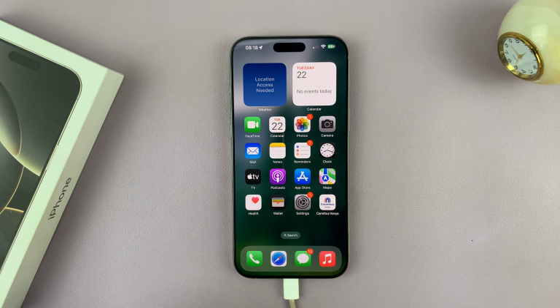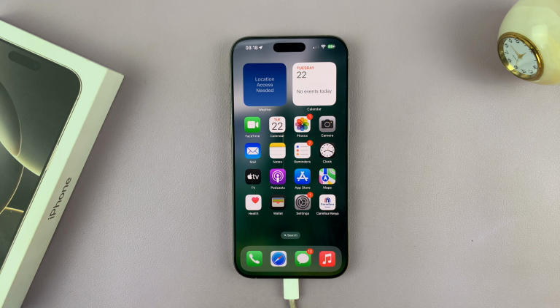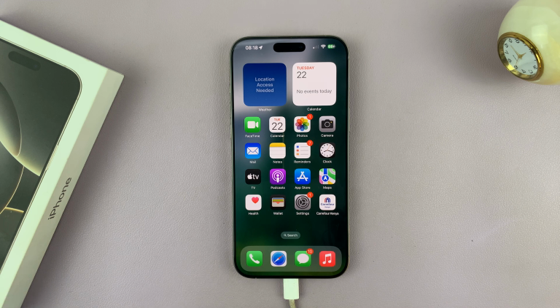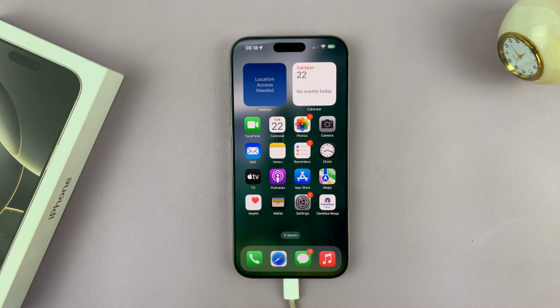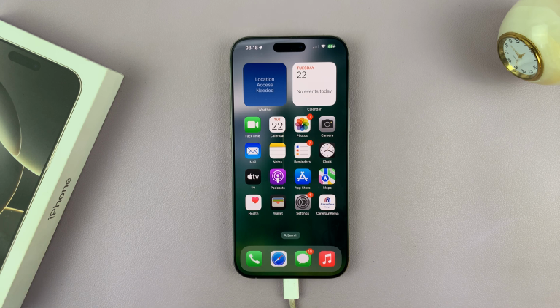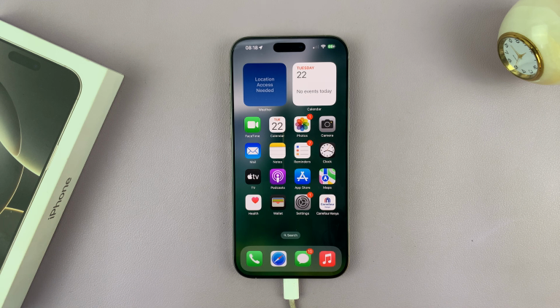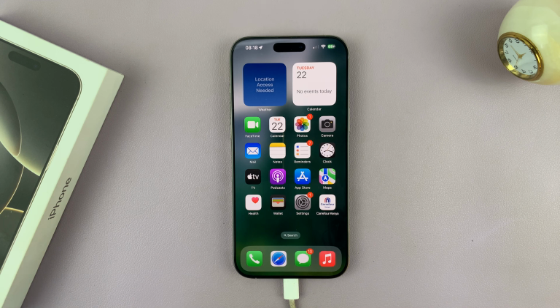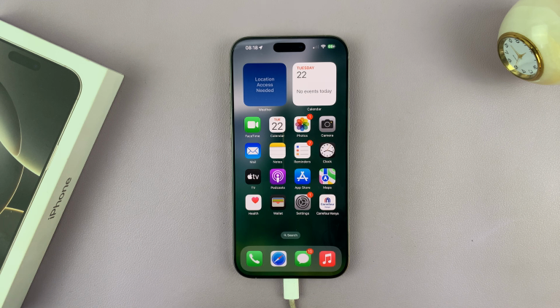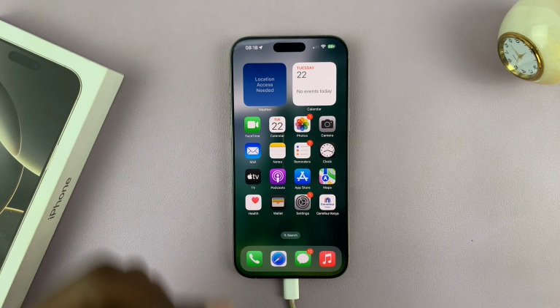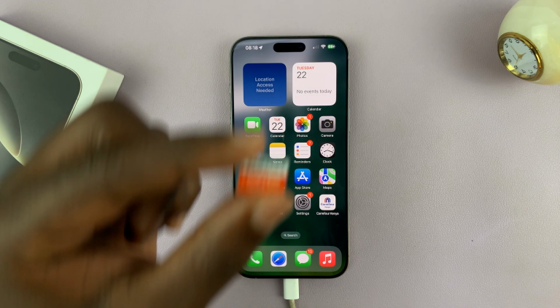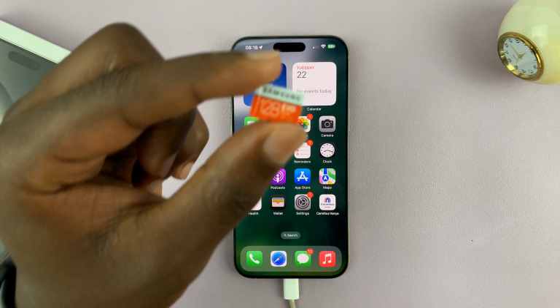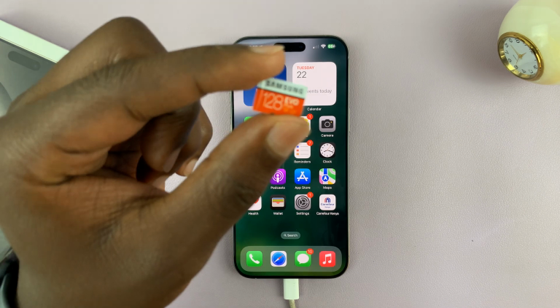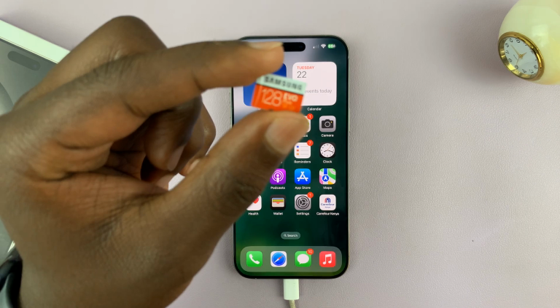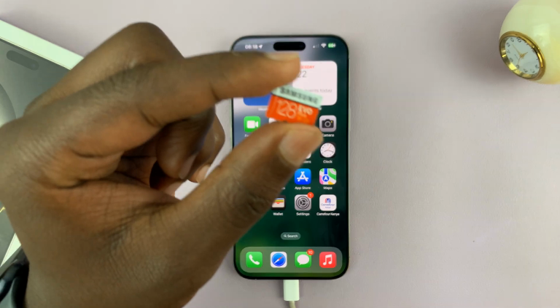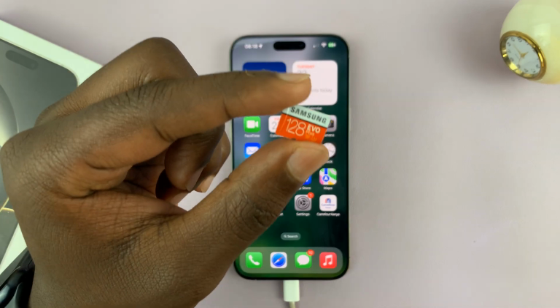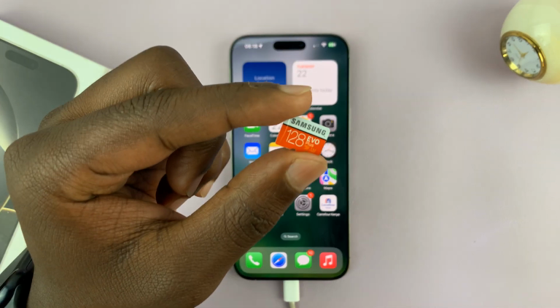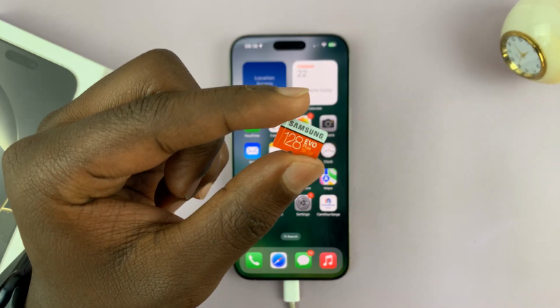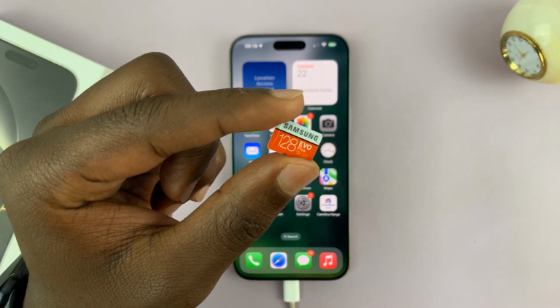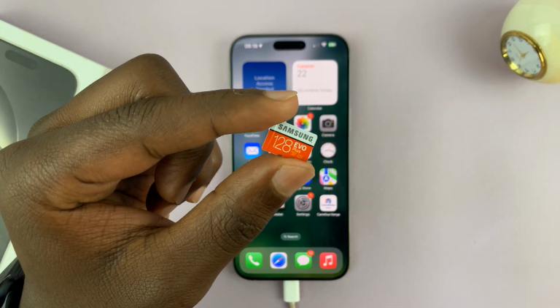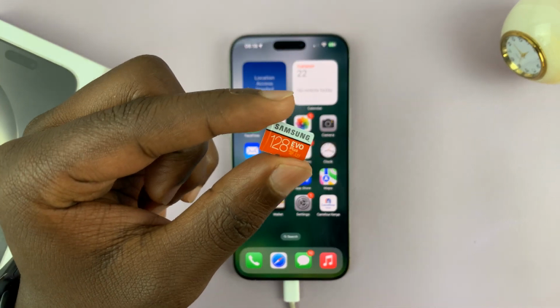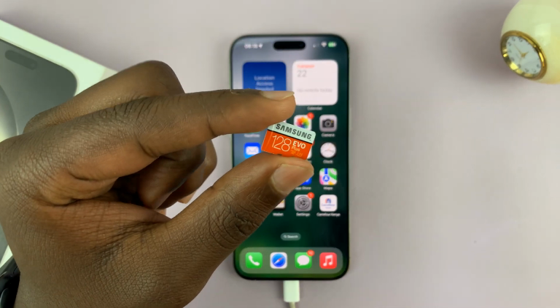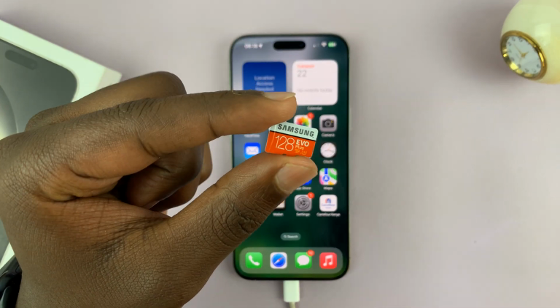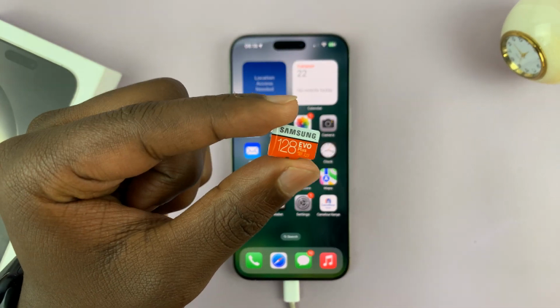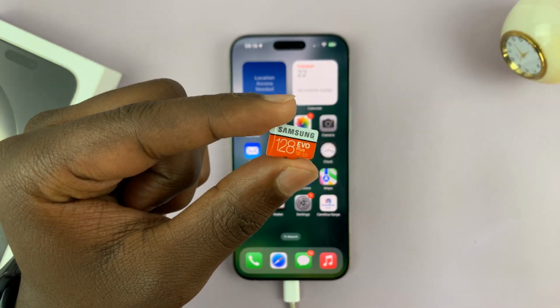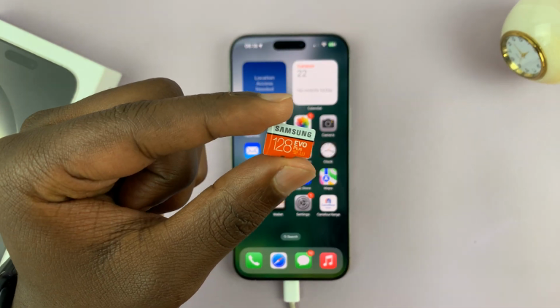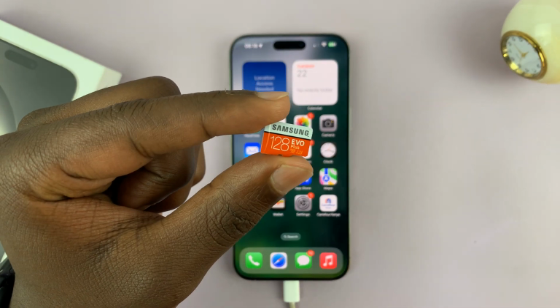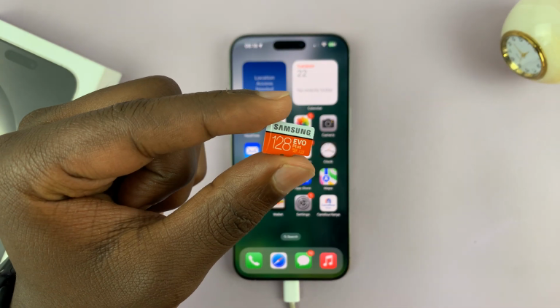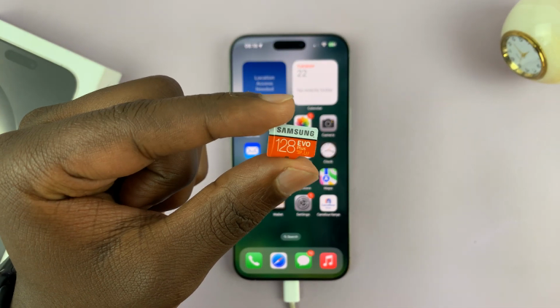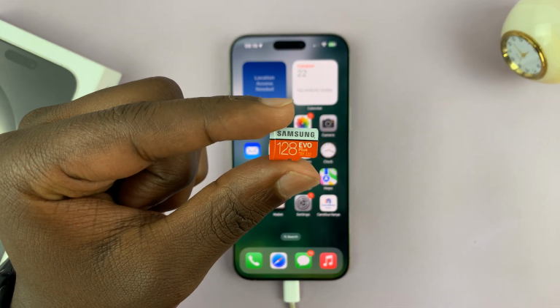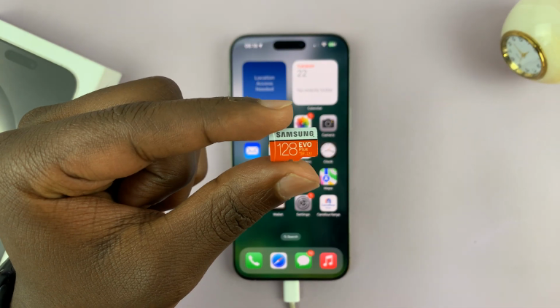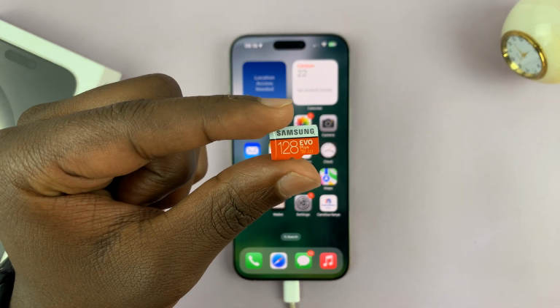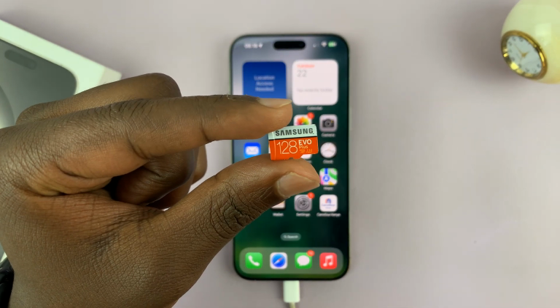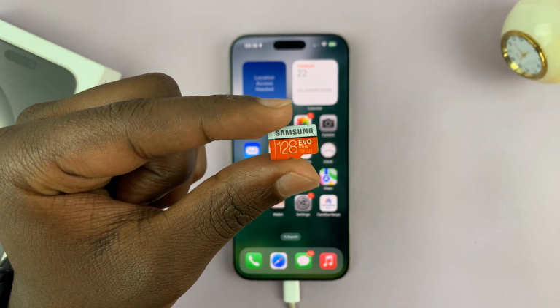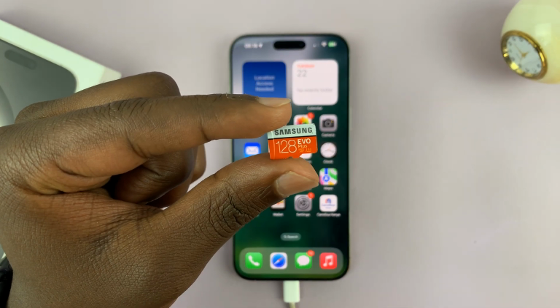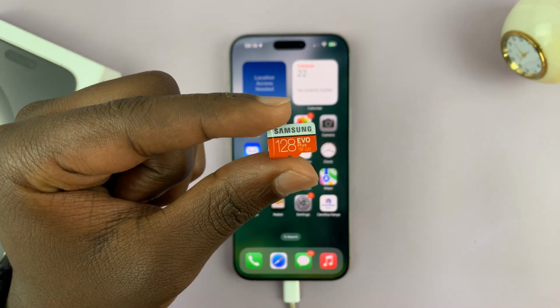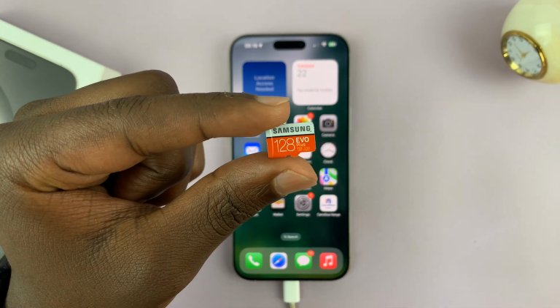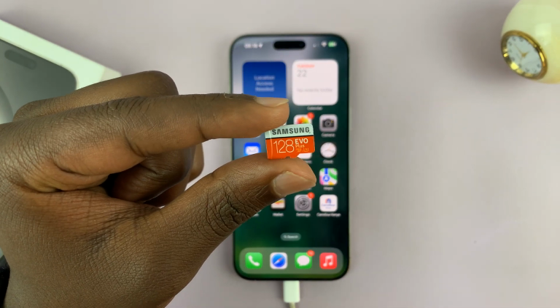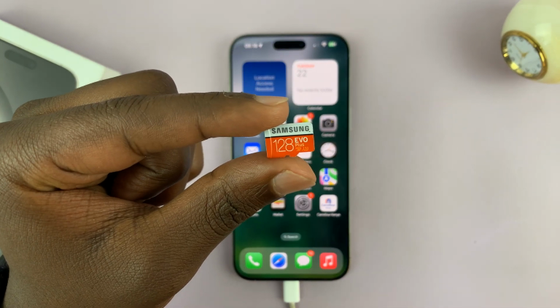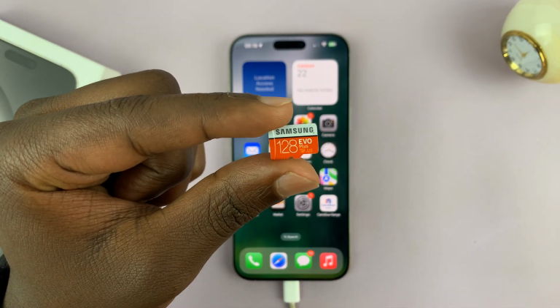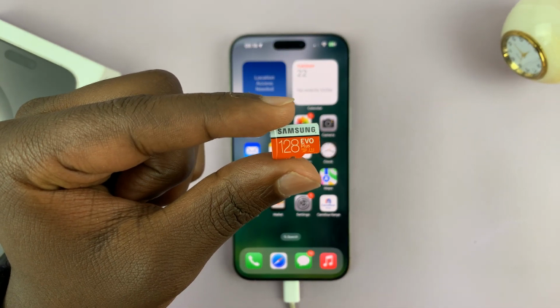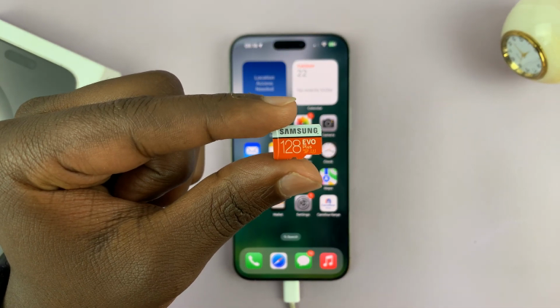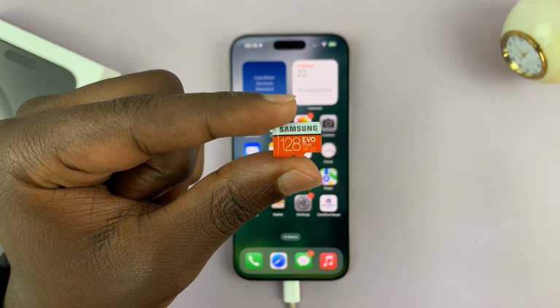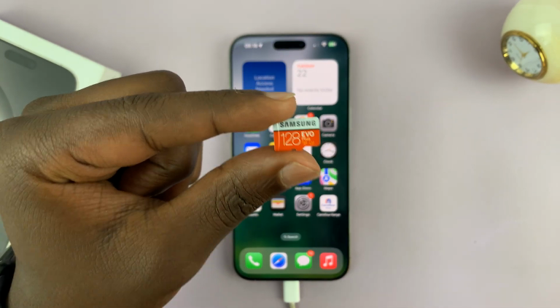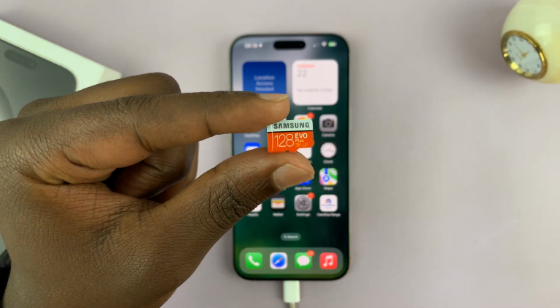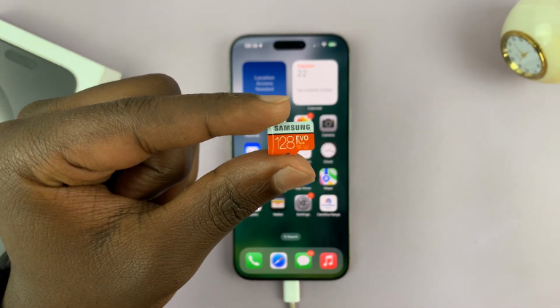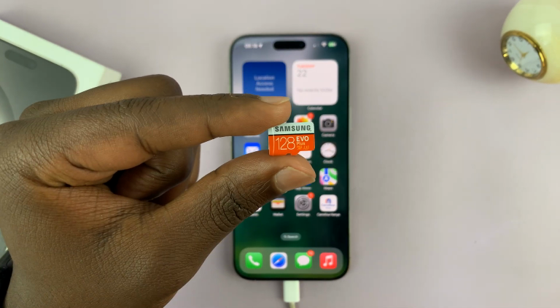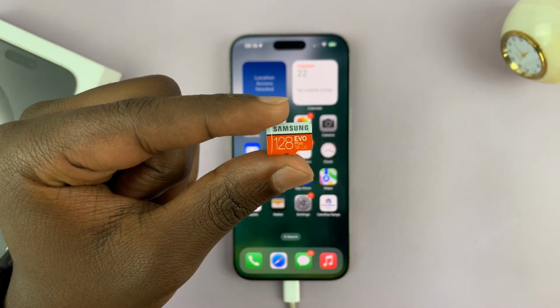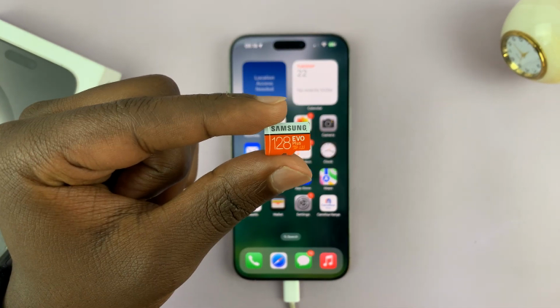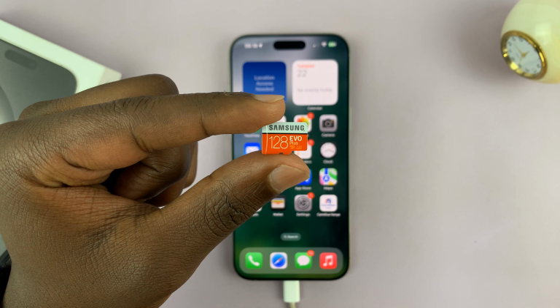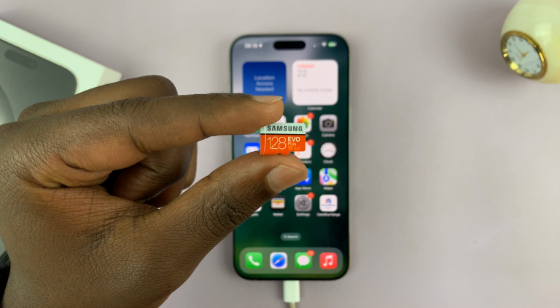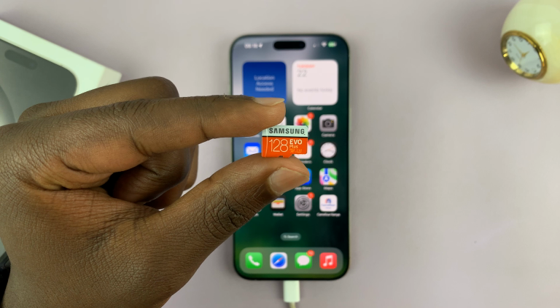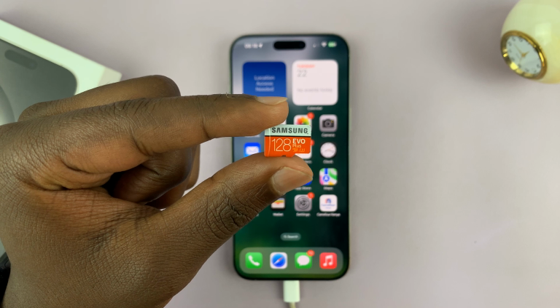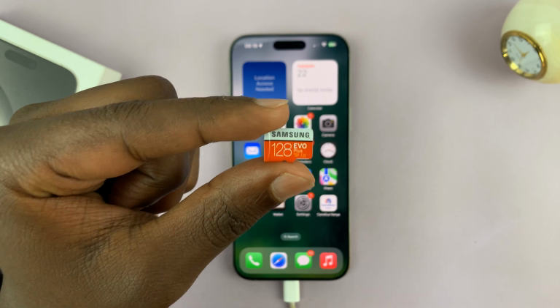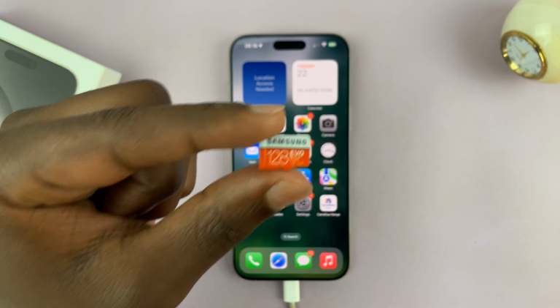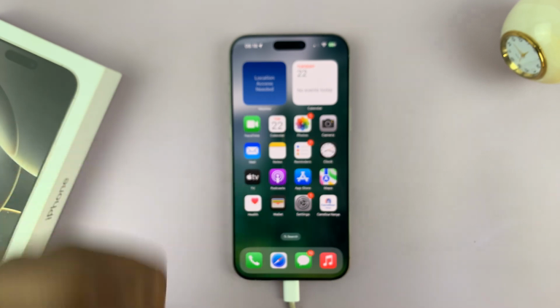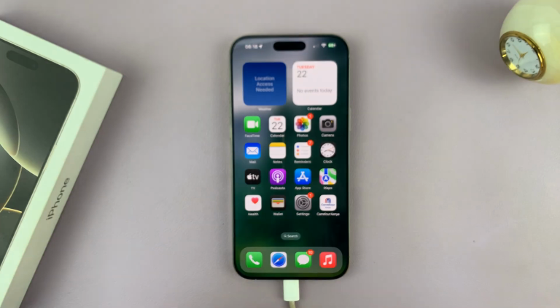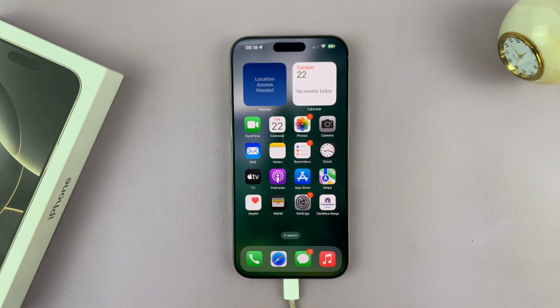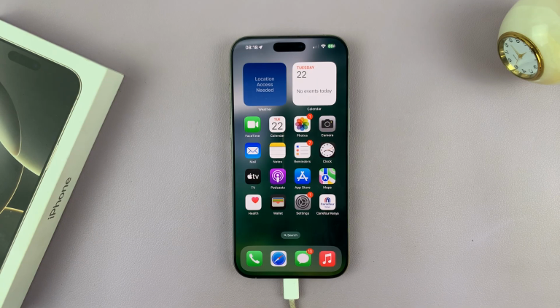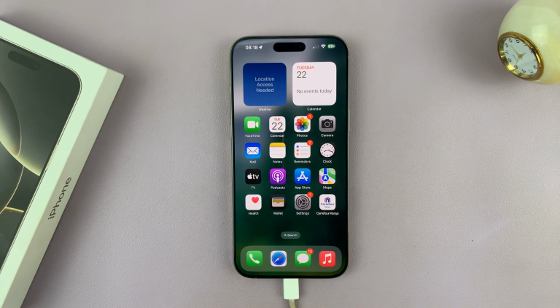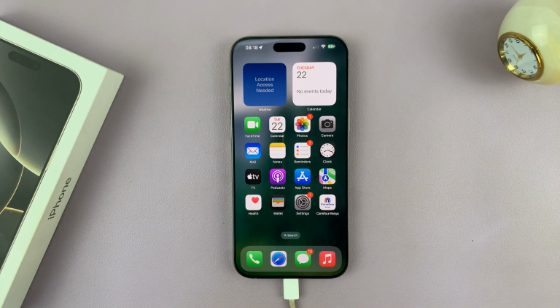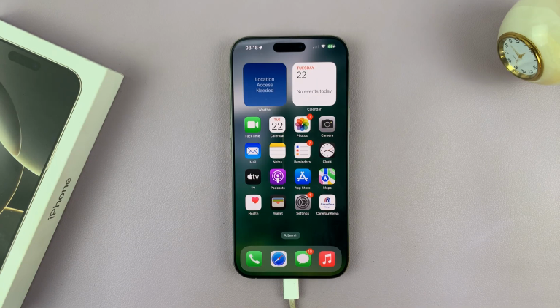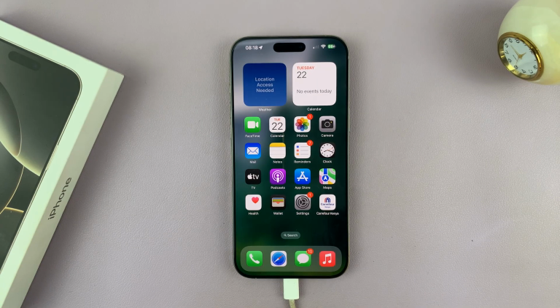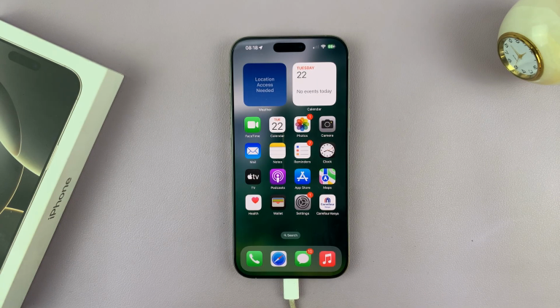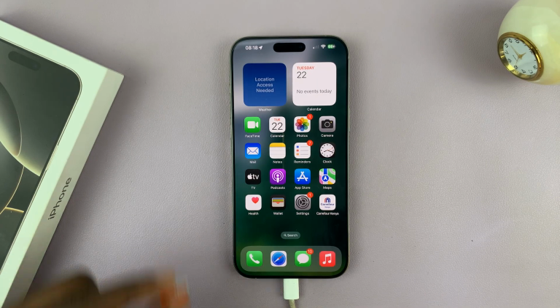In today's tech tip, I'll be showing you how to connect a microSD card to your iPhone 16 or iPhone 16 Pro.